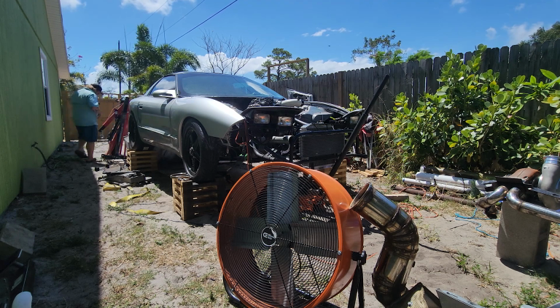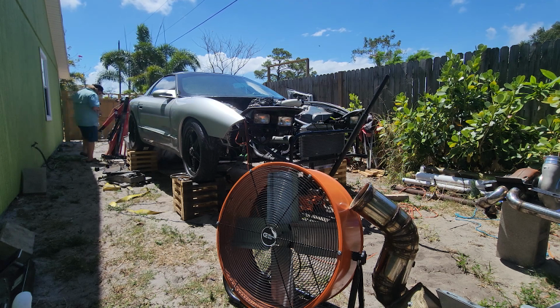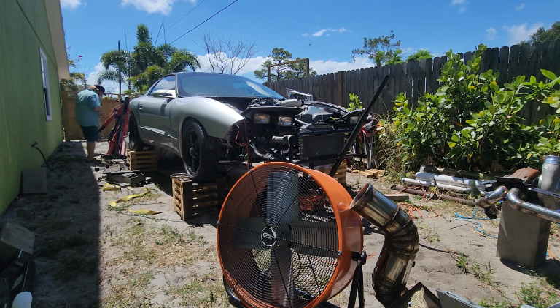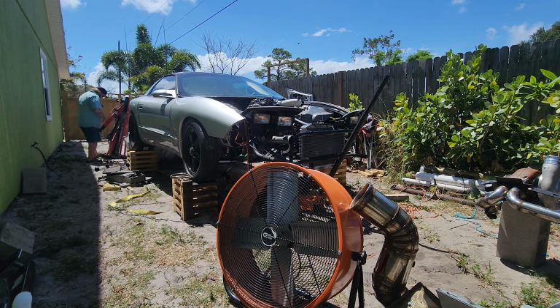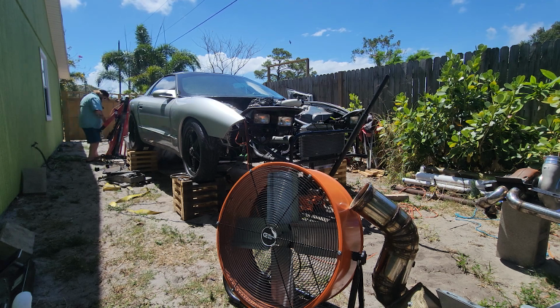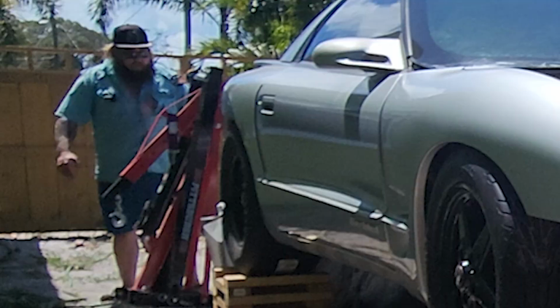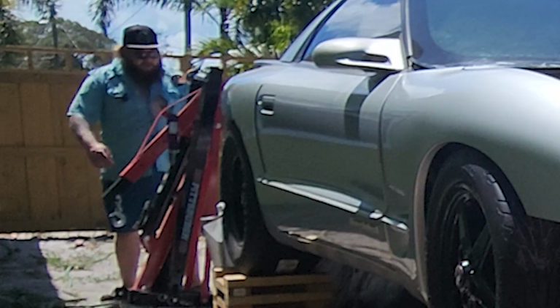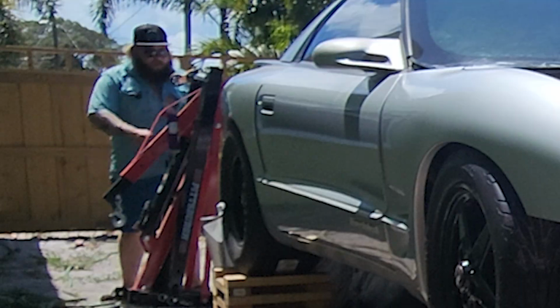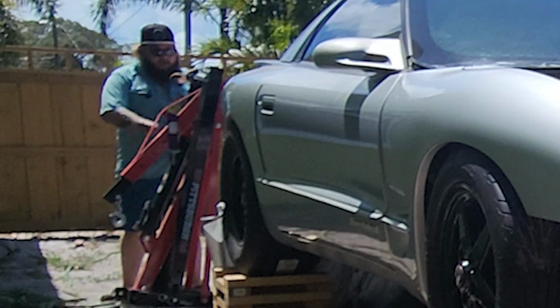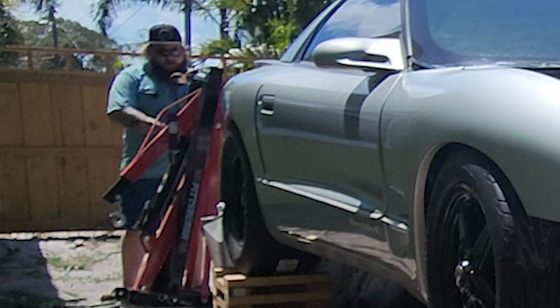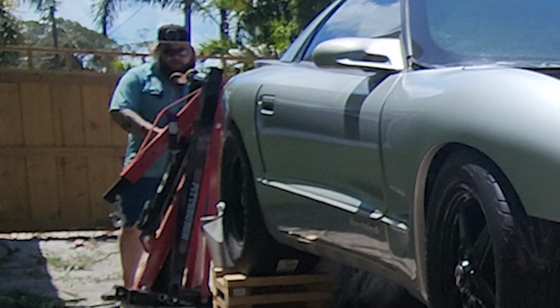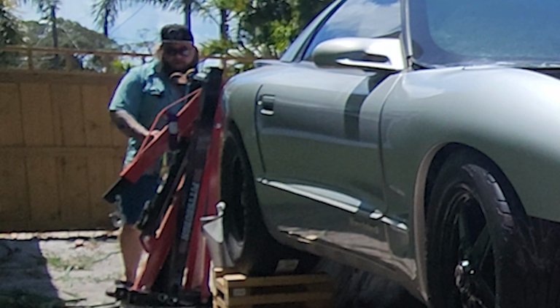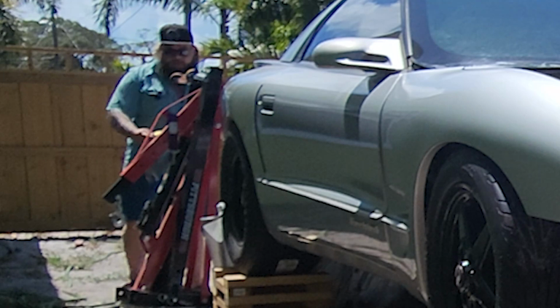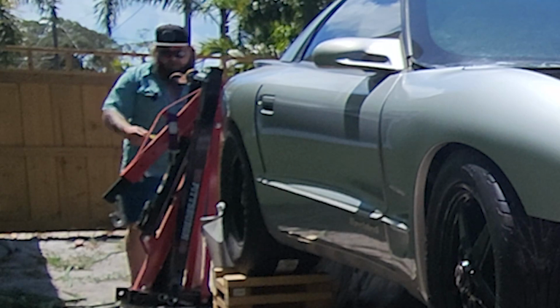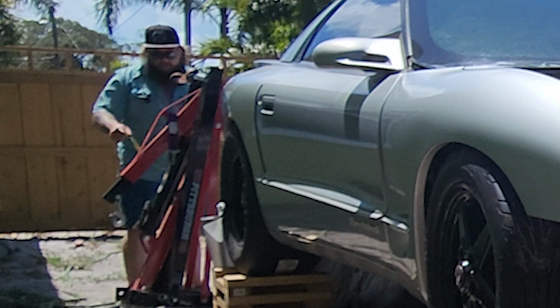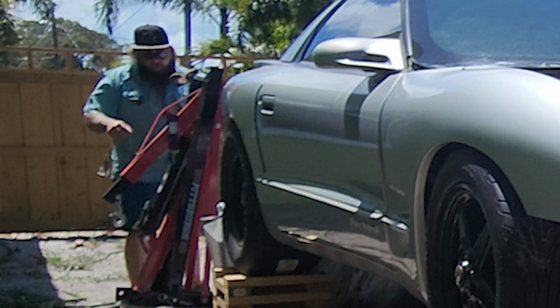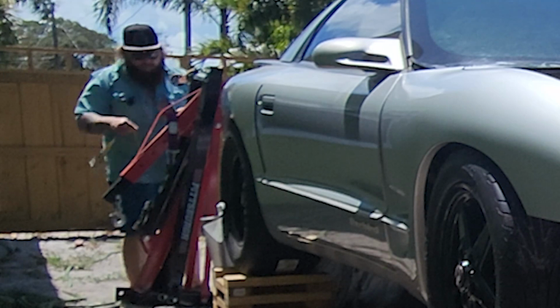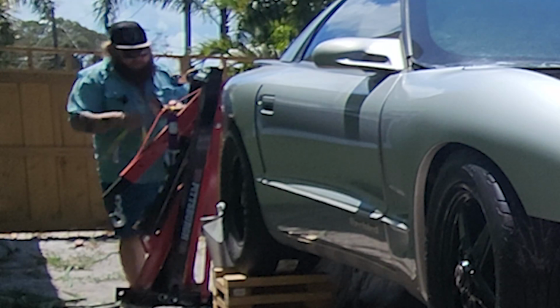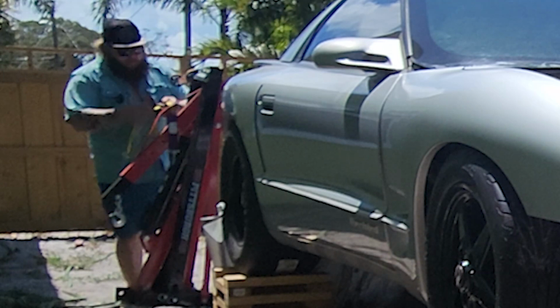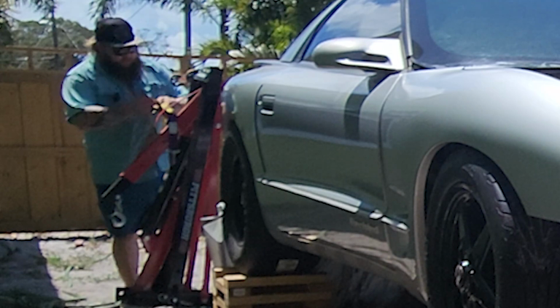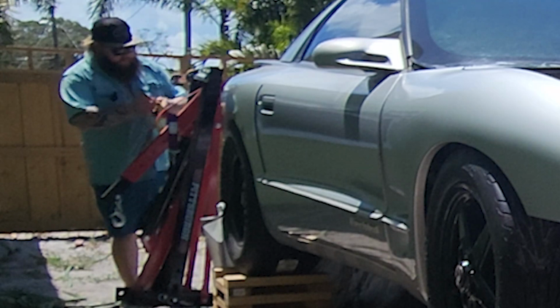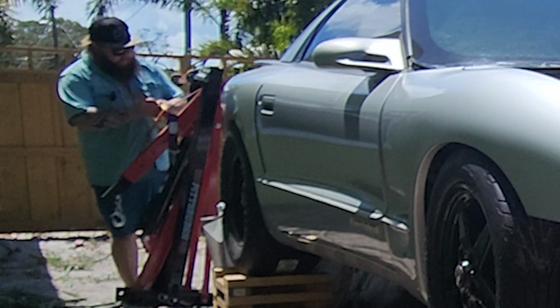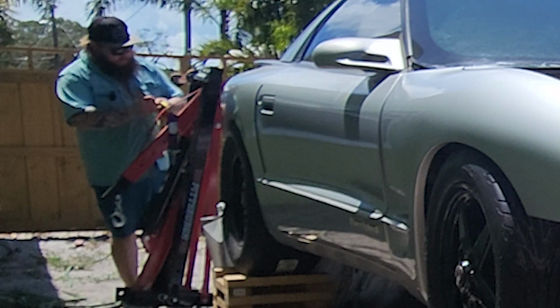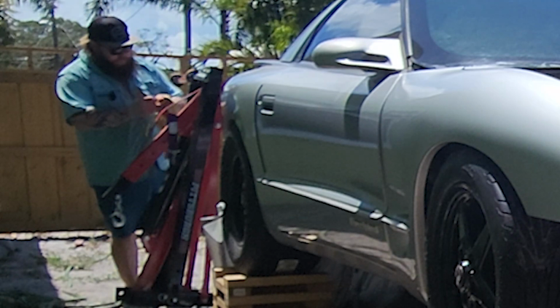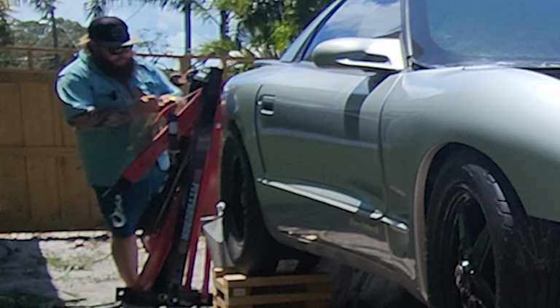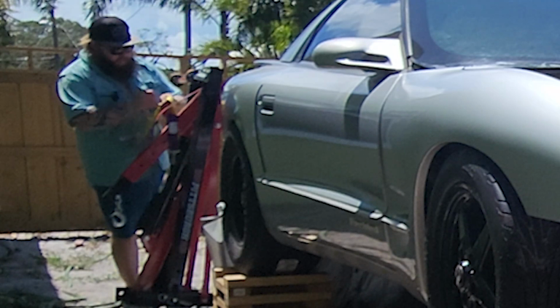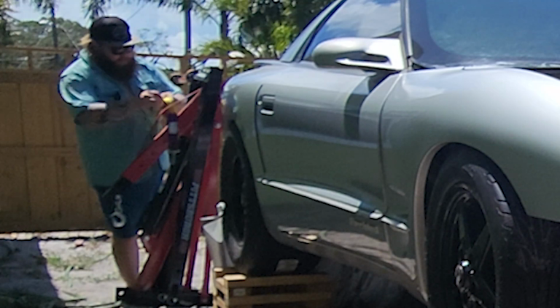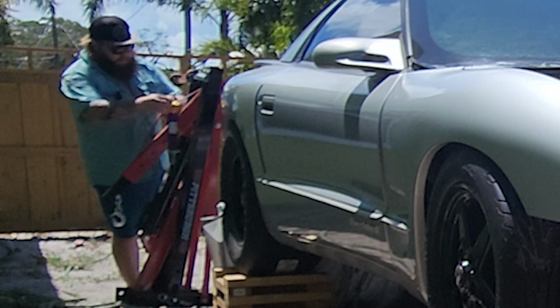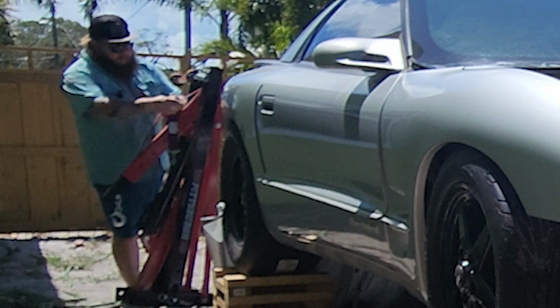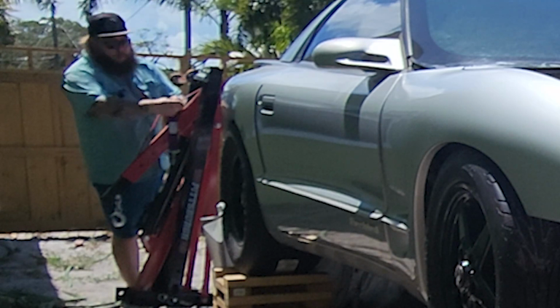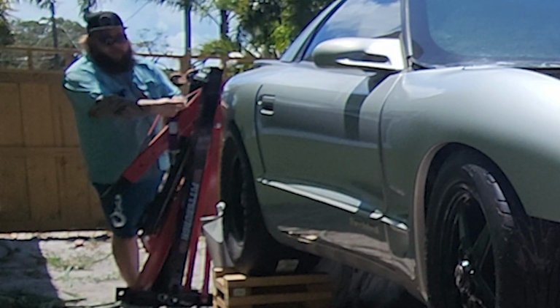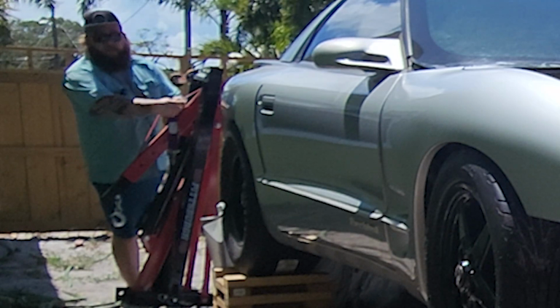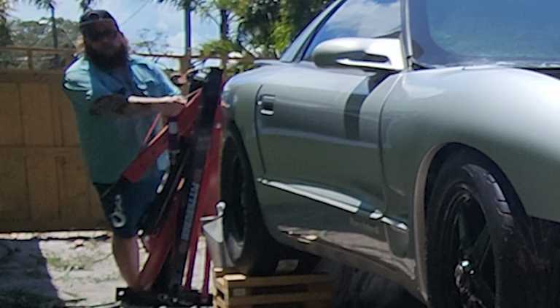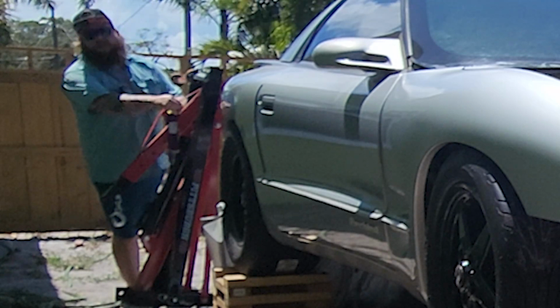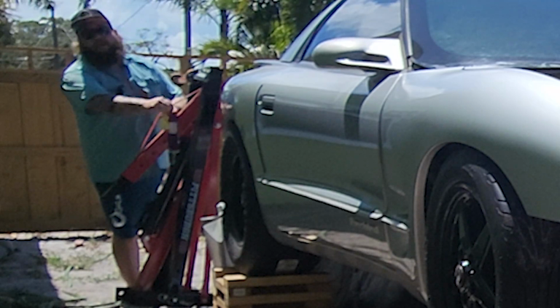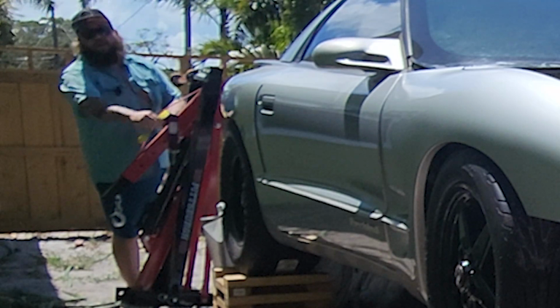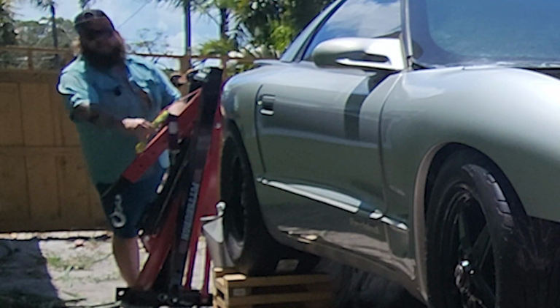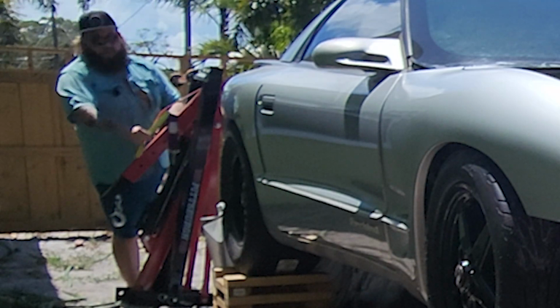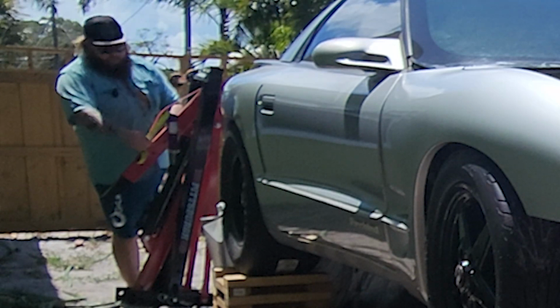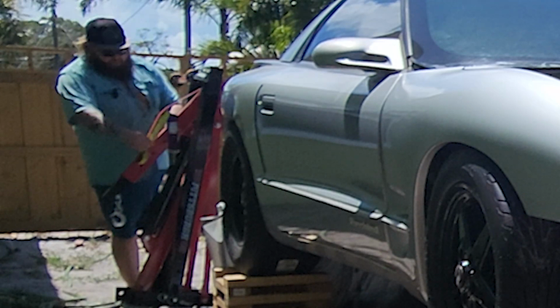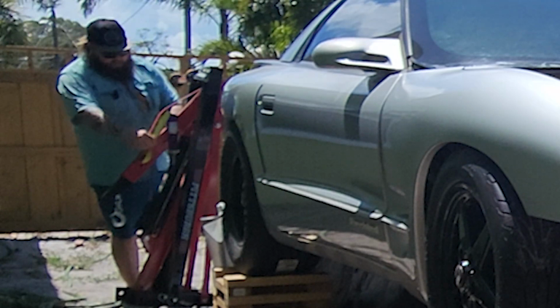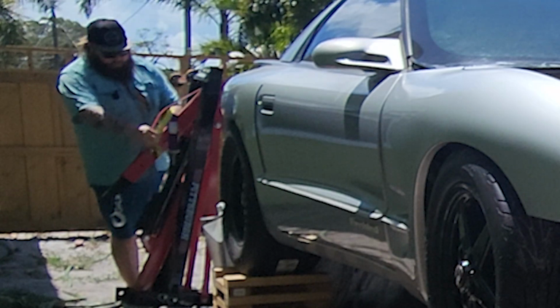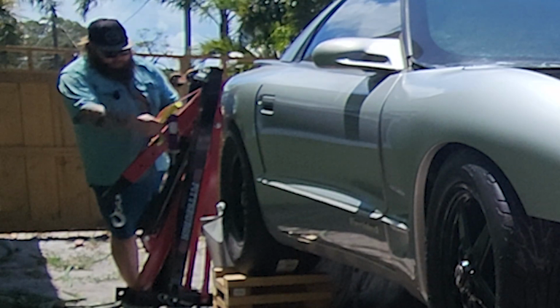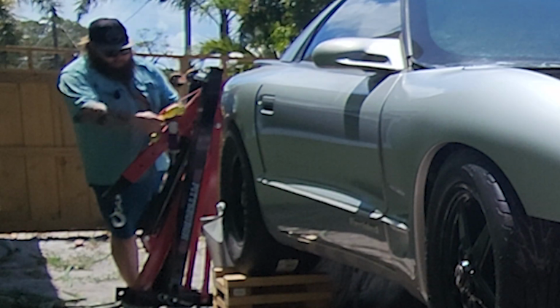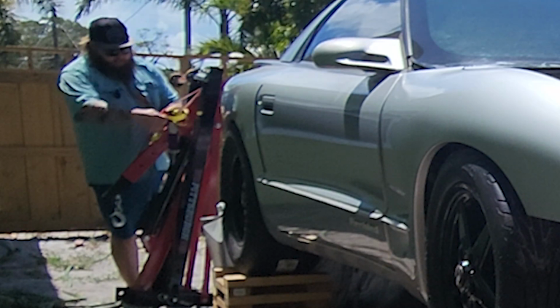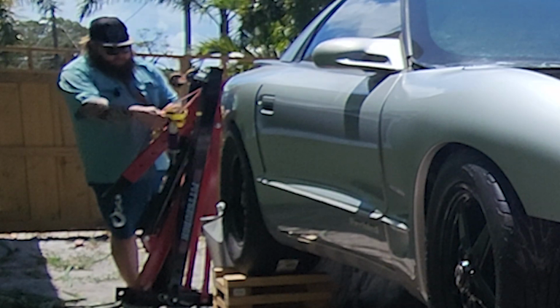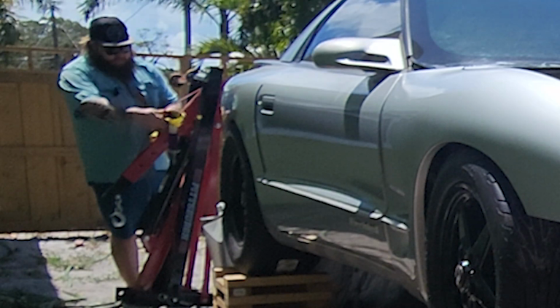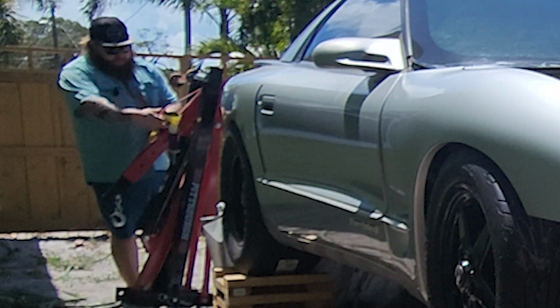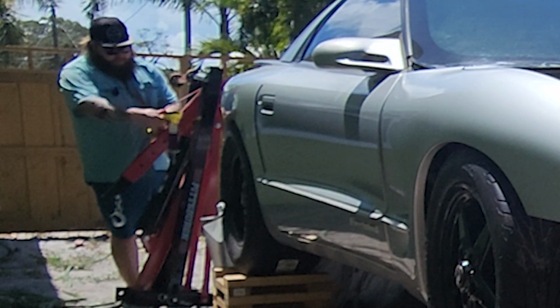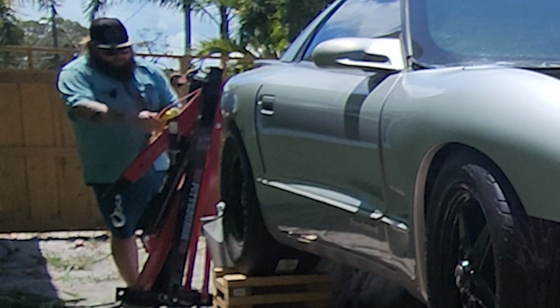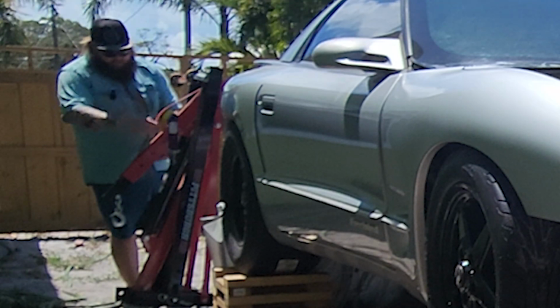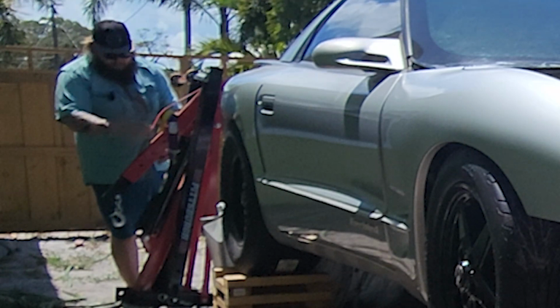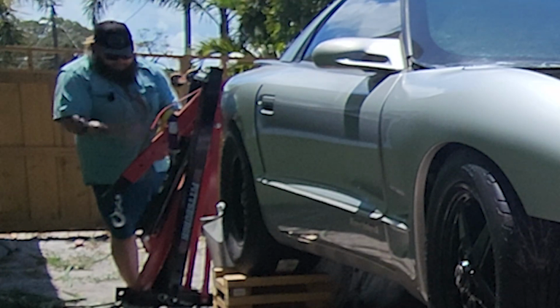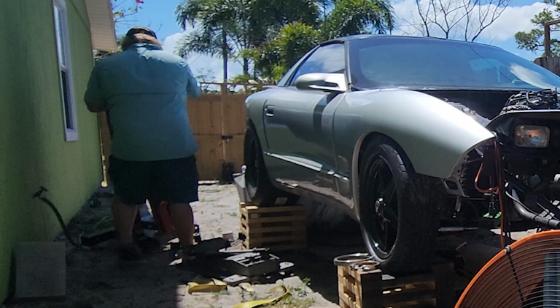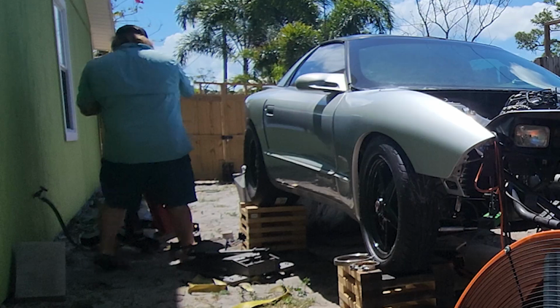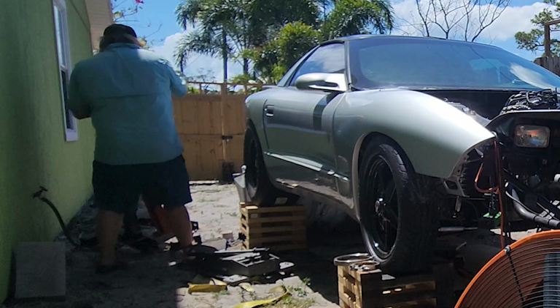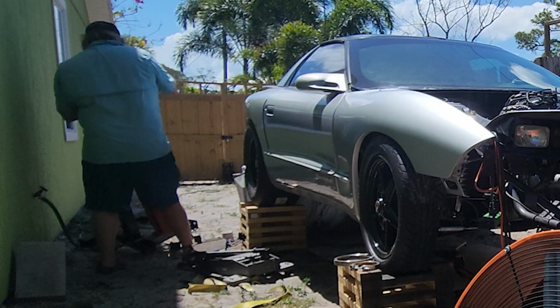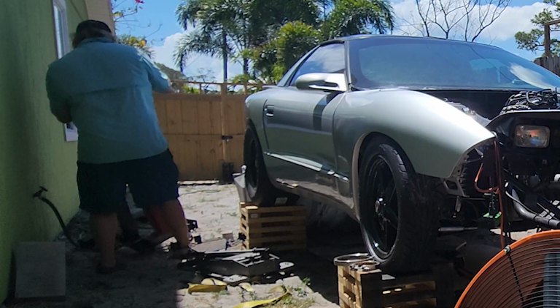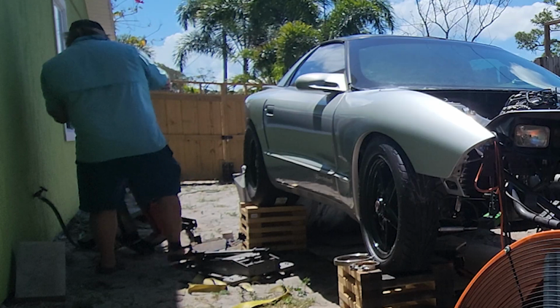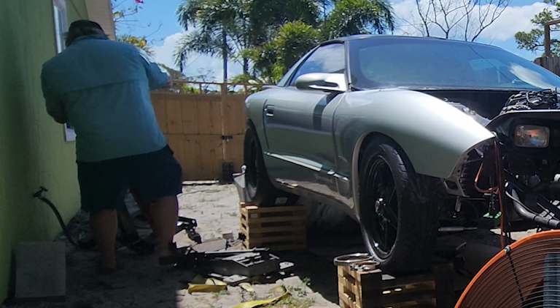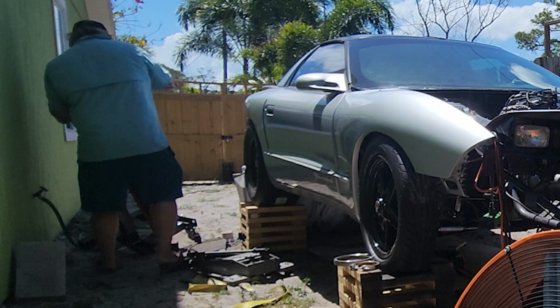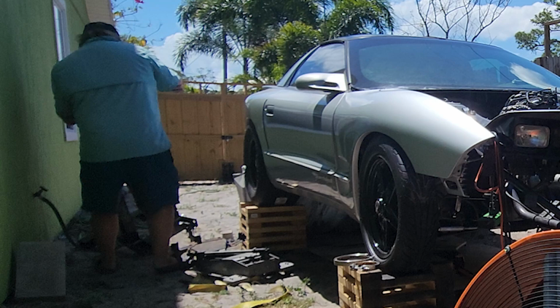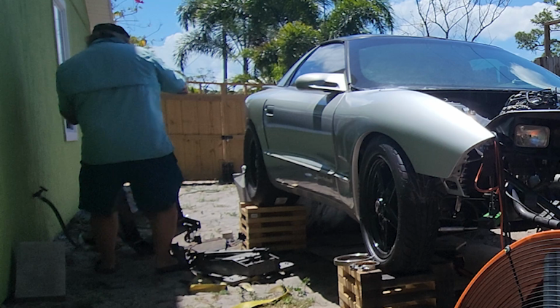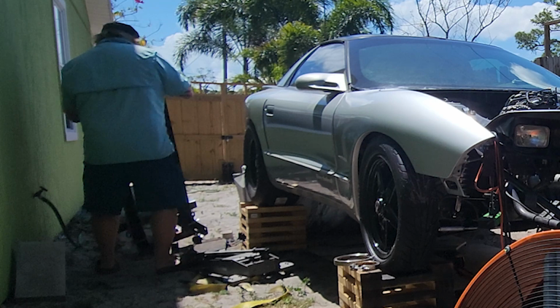And yep, you got that right — we're going to use this cherry picker.